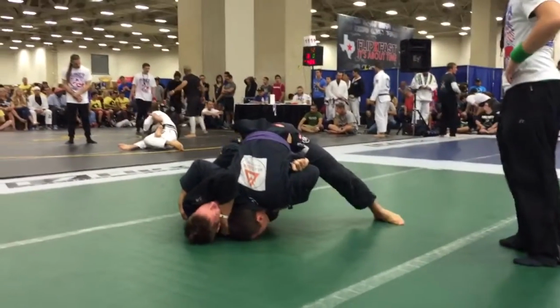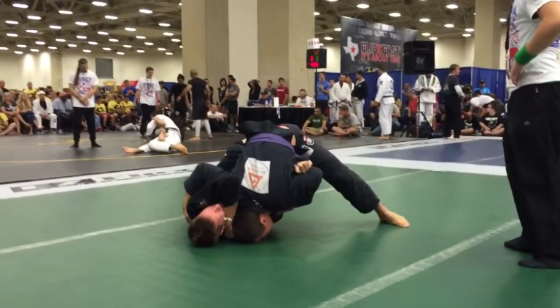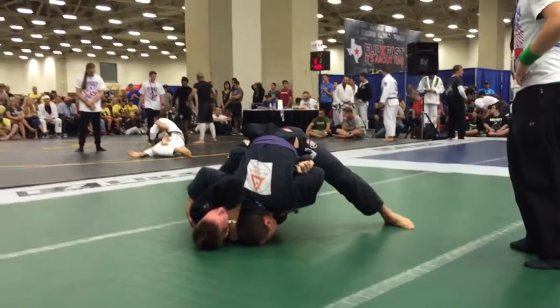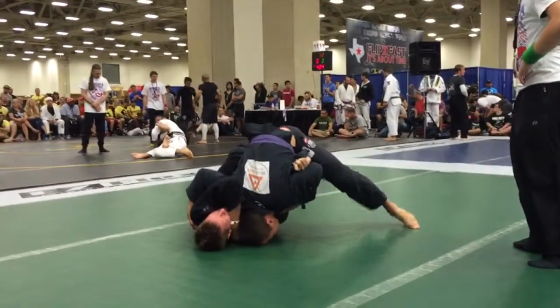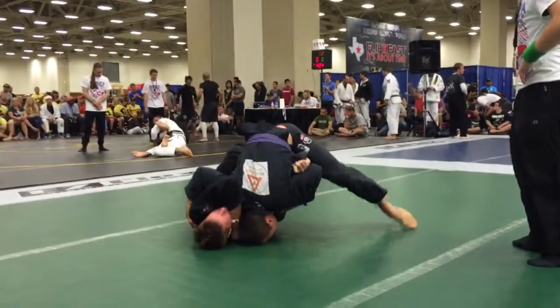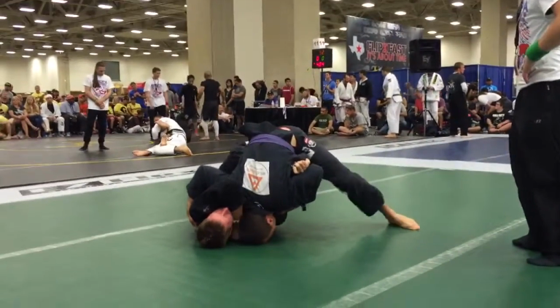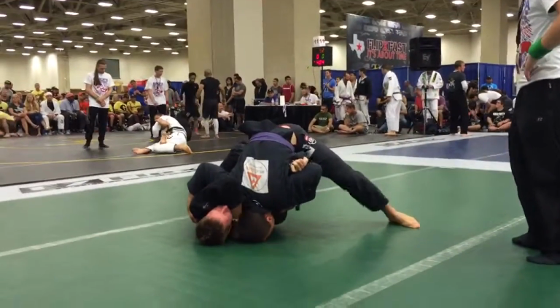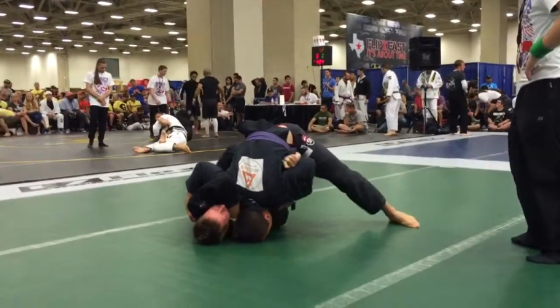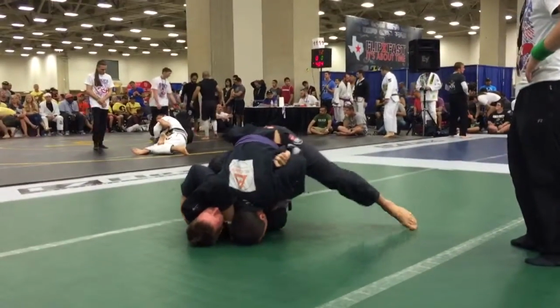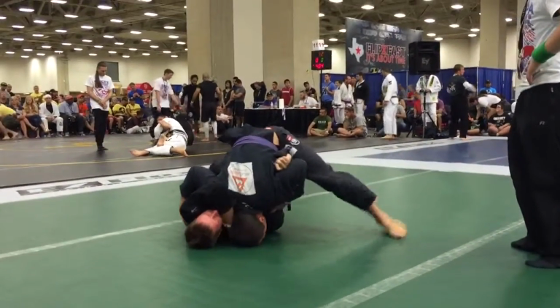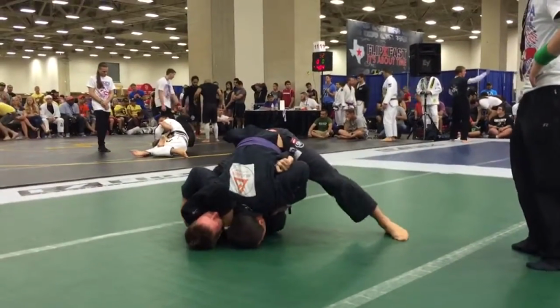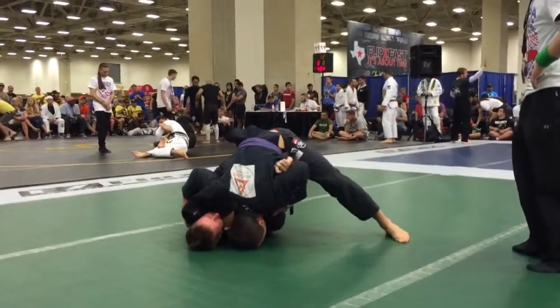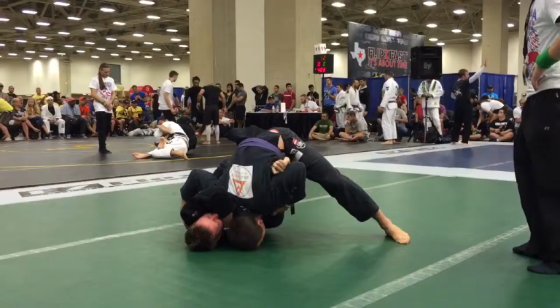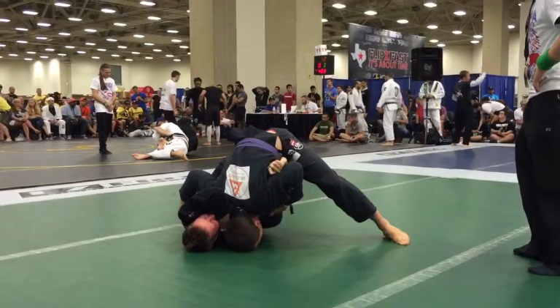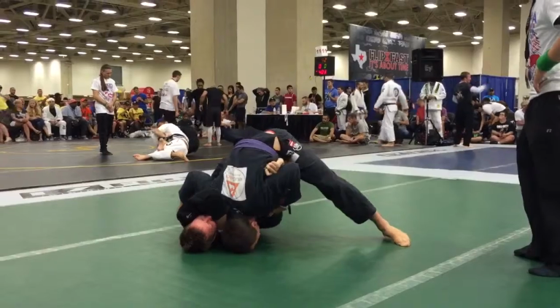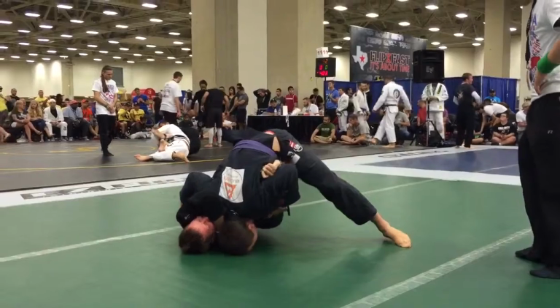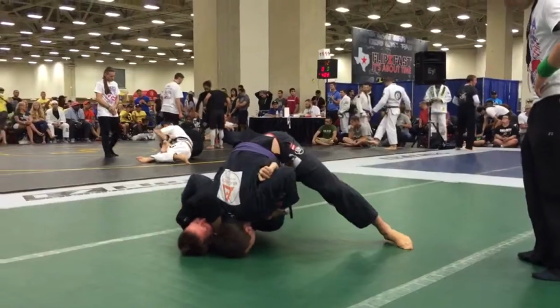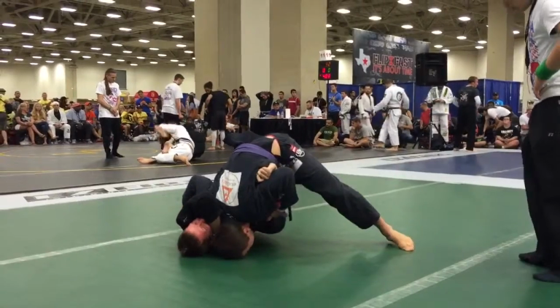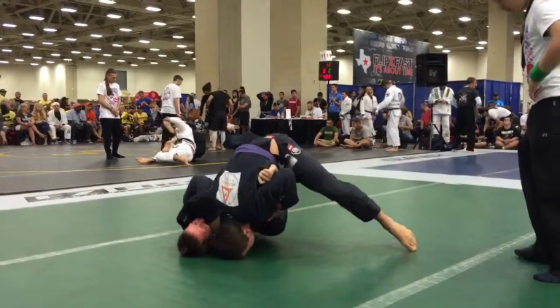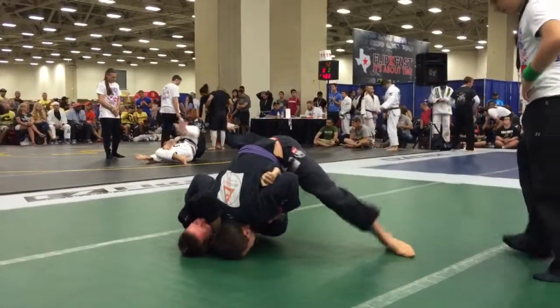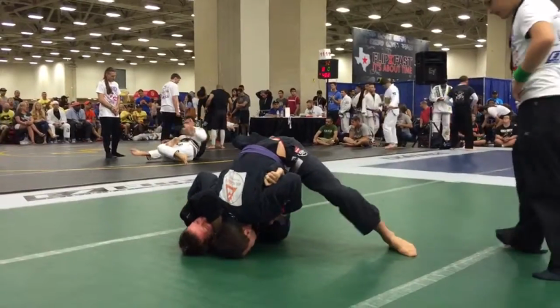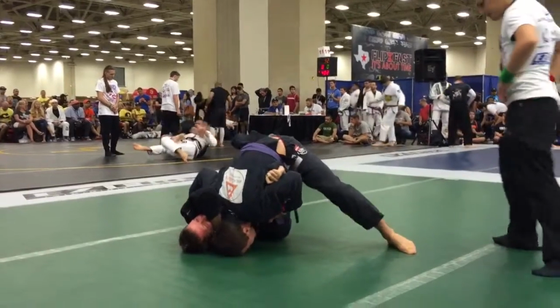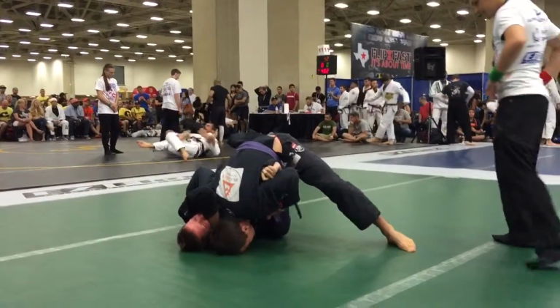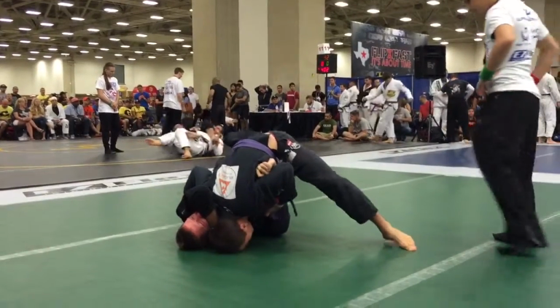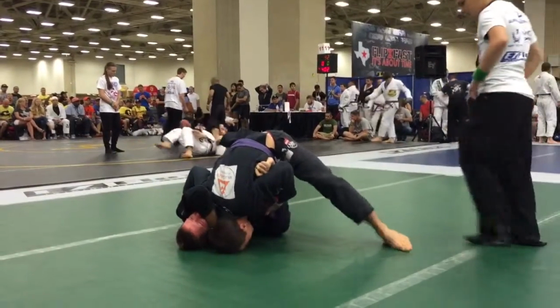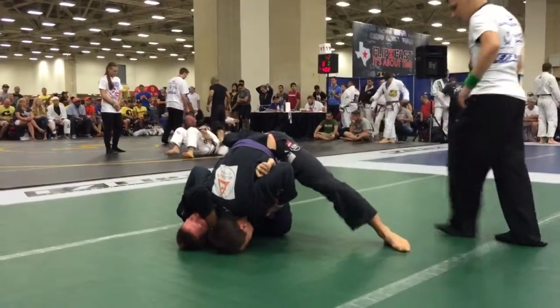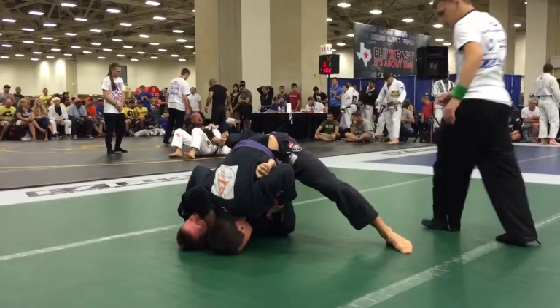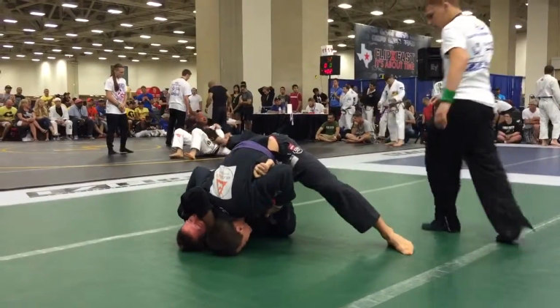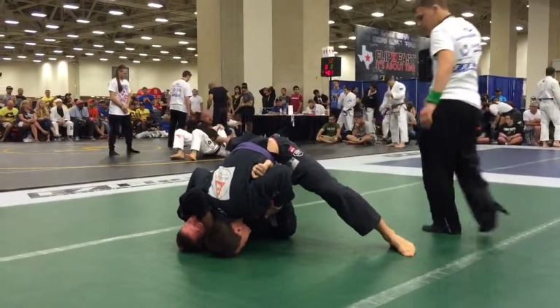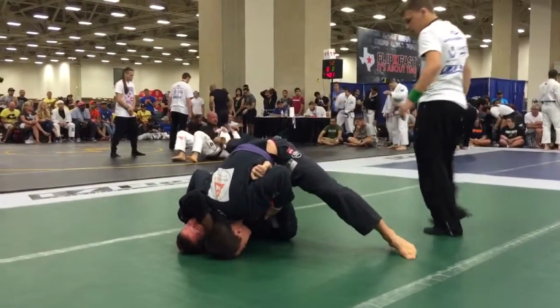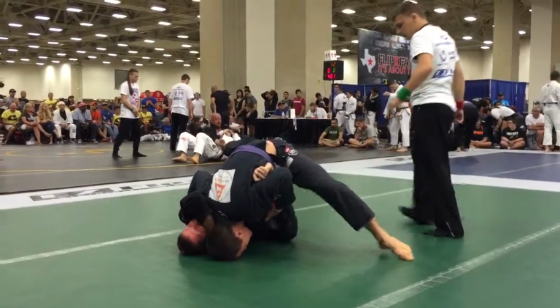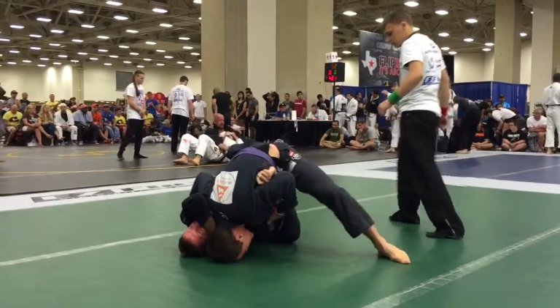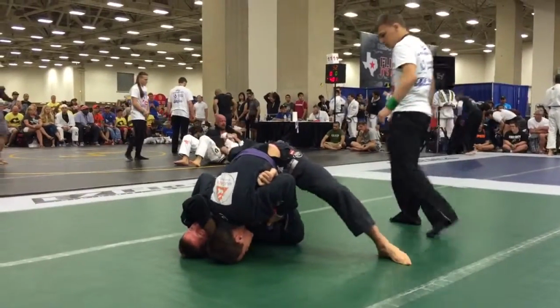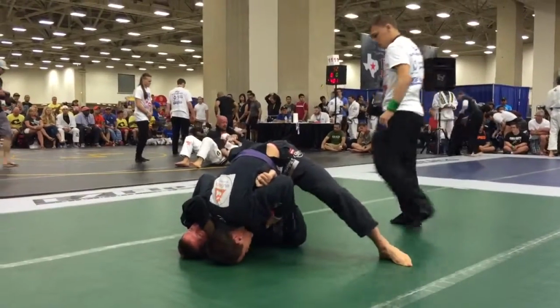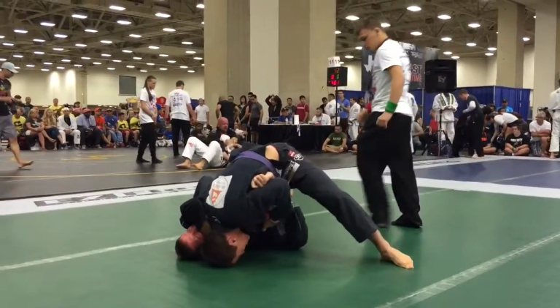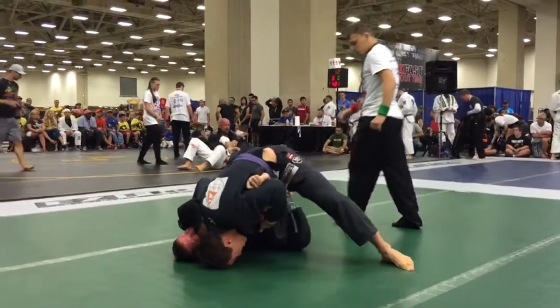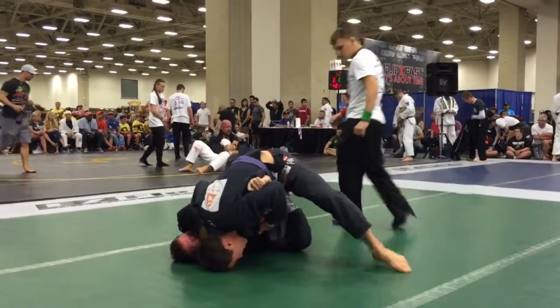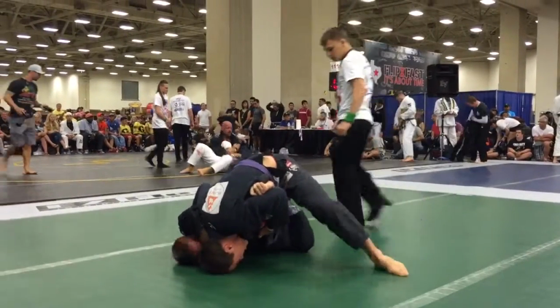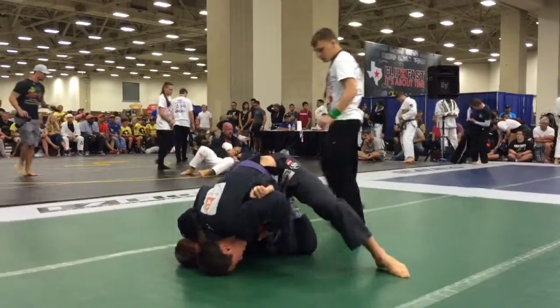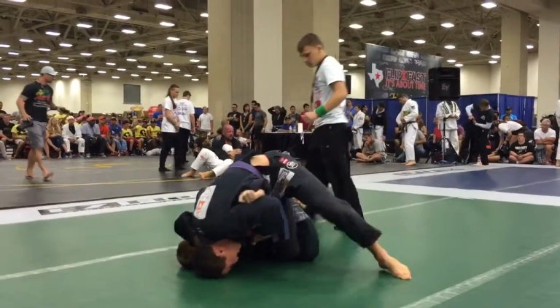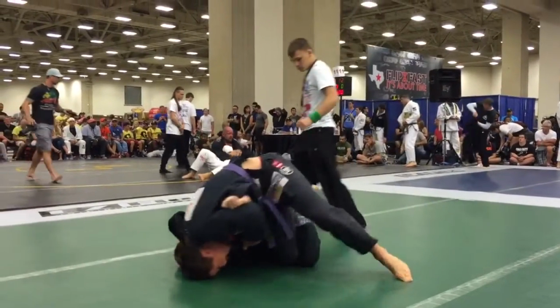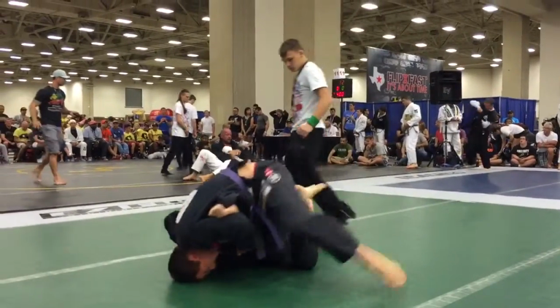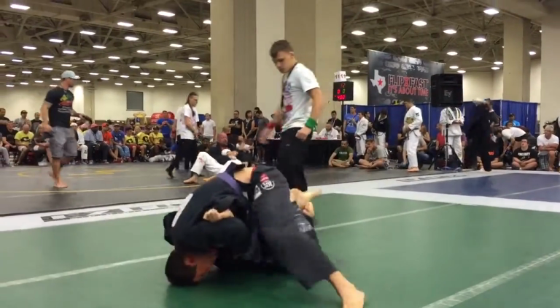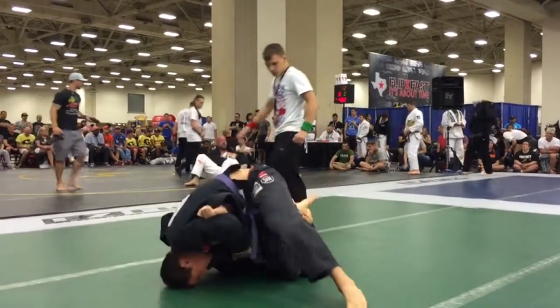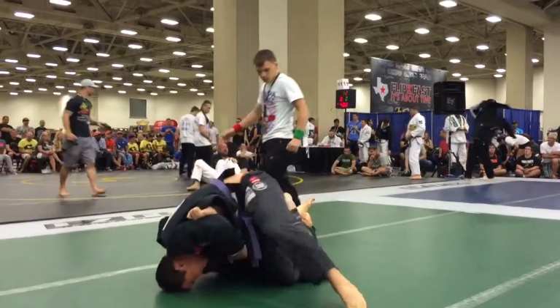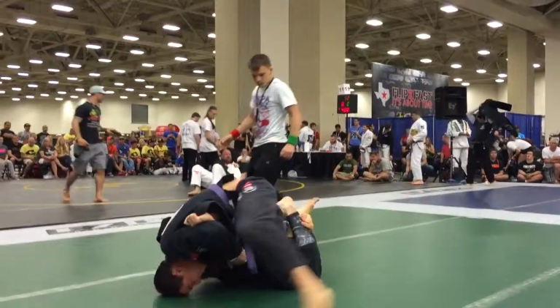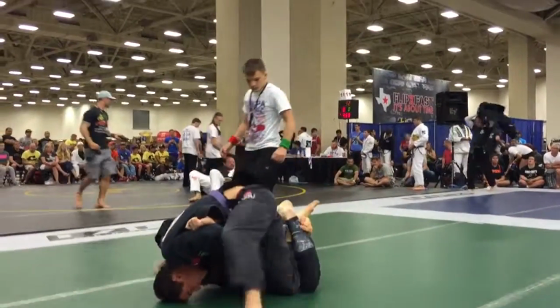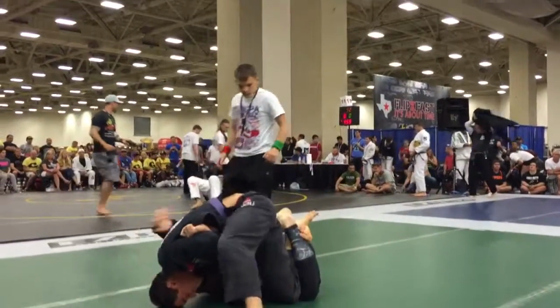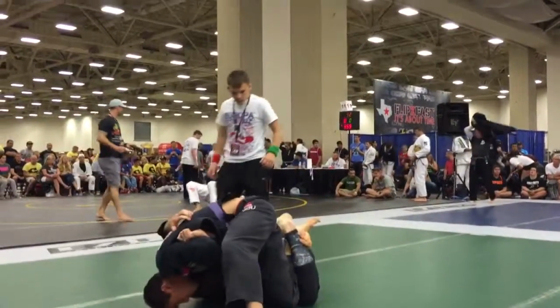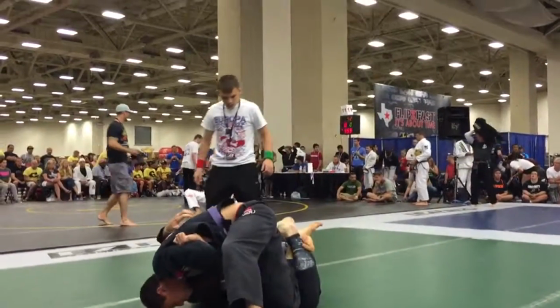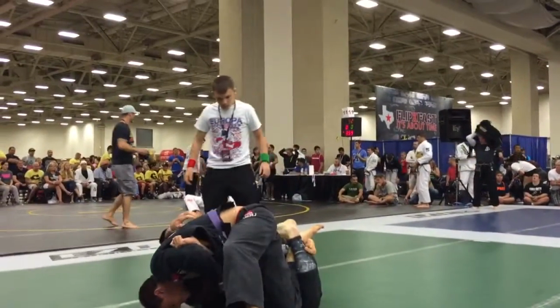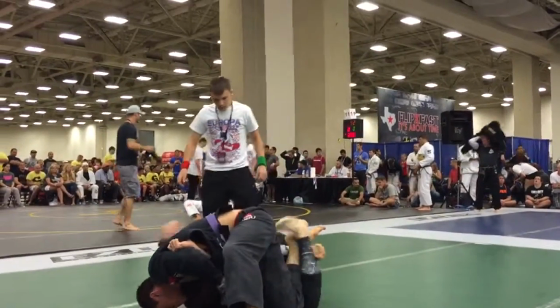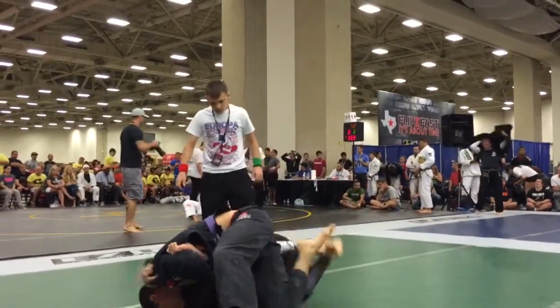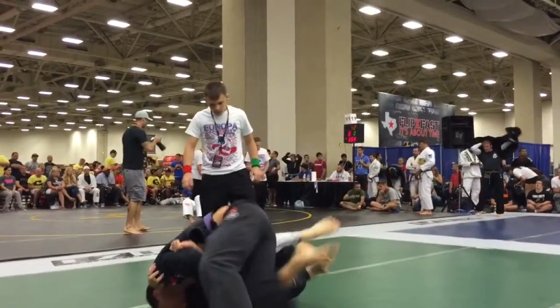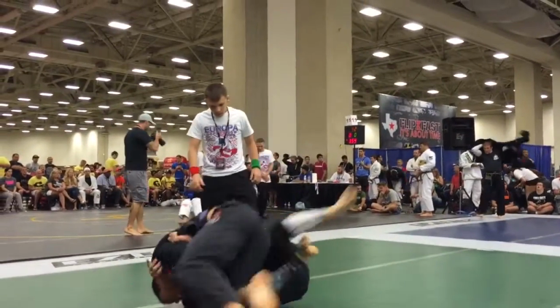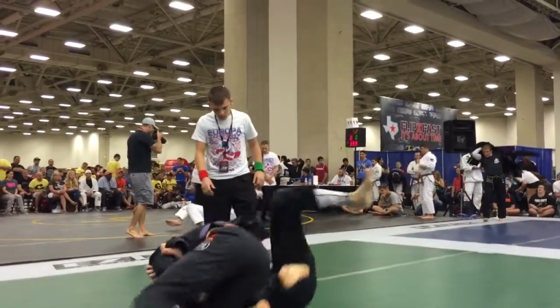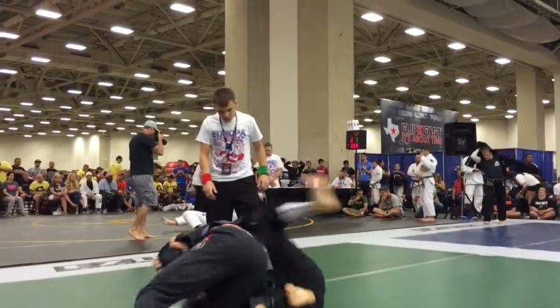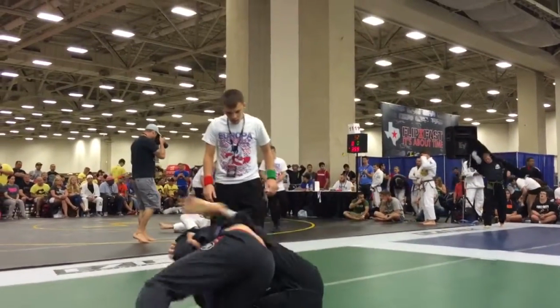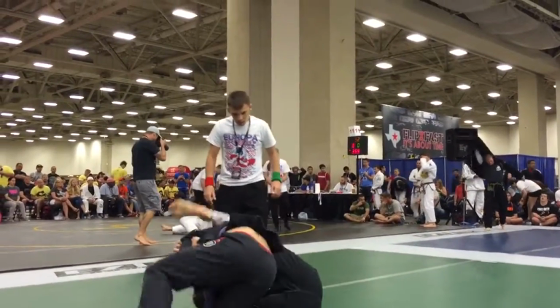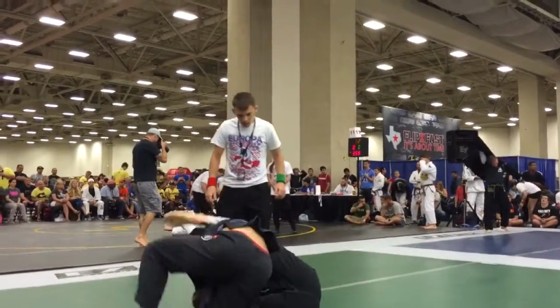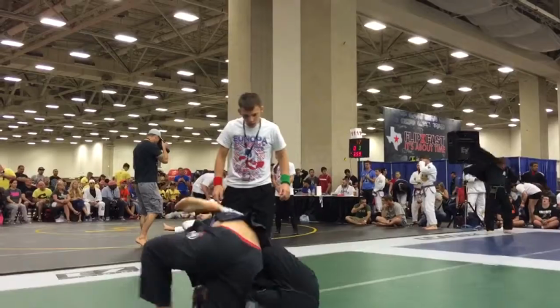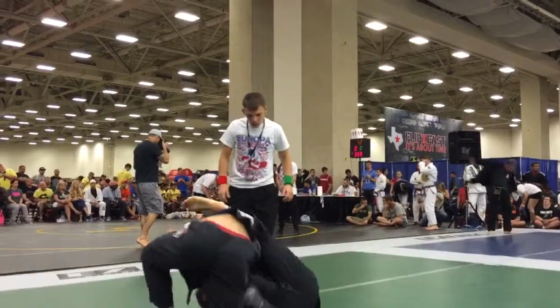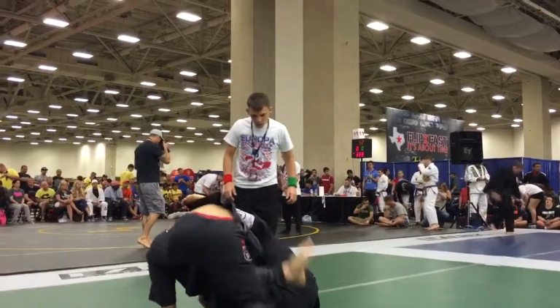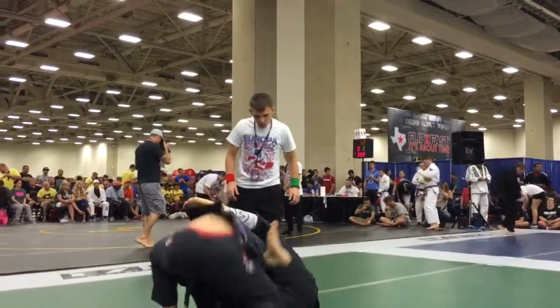There you go. Drive that arm under. Push his head. You gotta create some space. Push his face away.